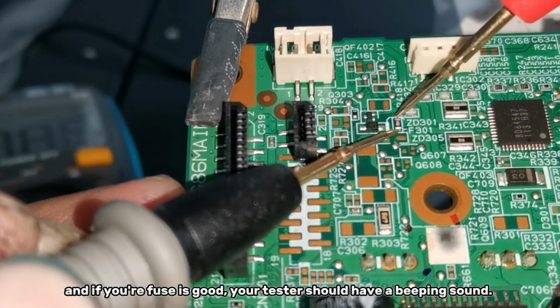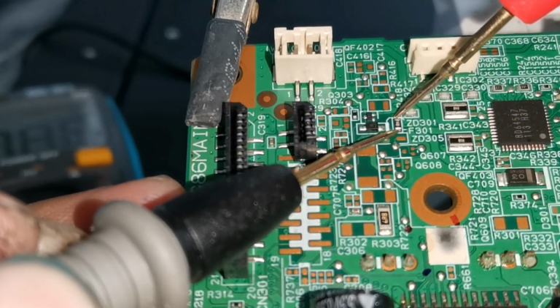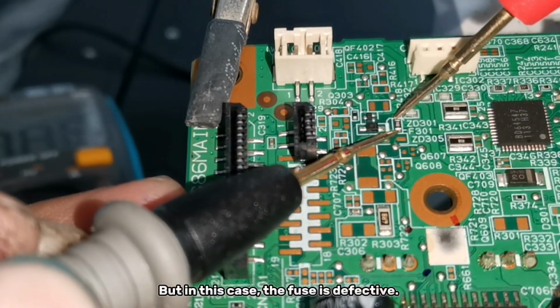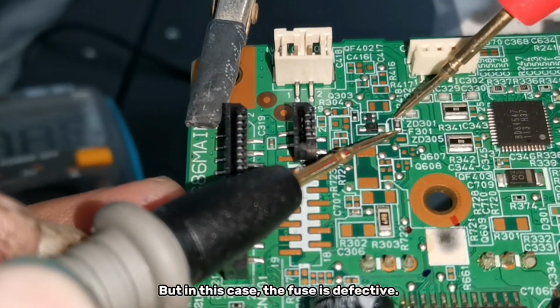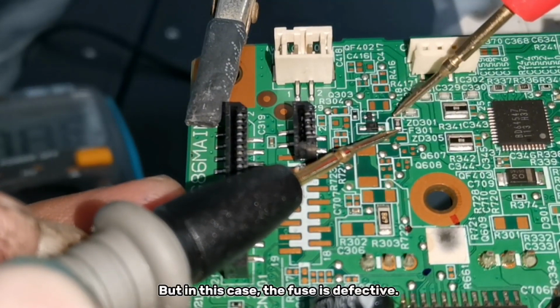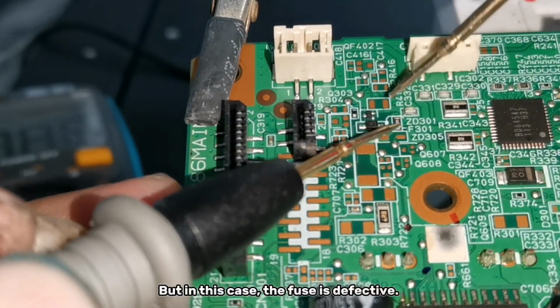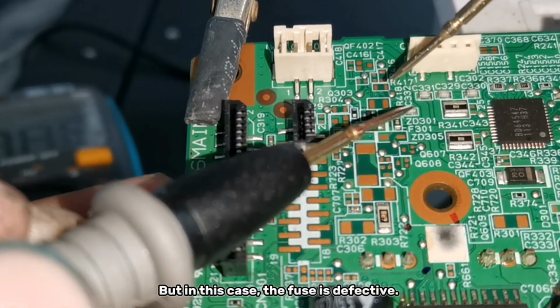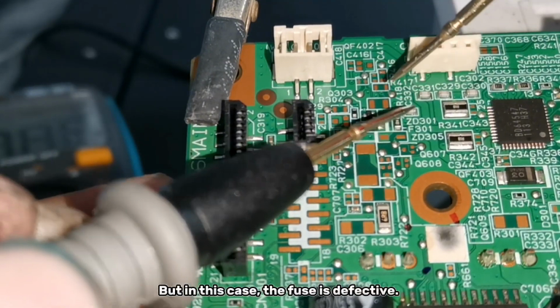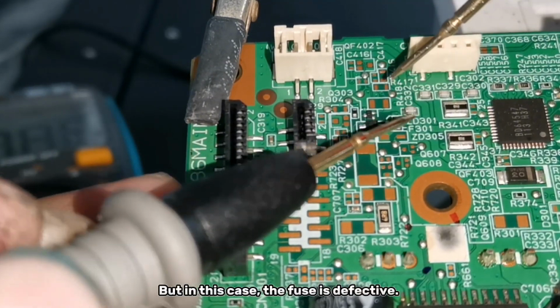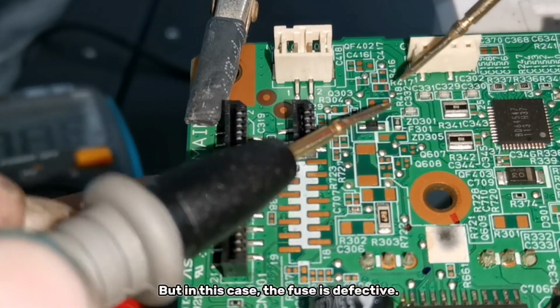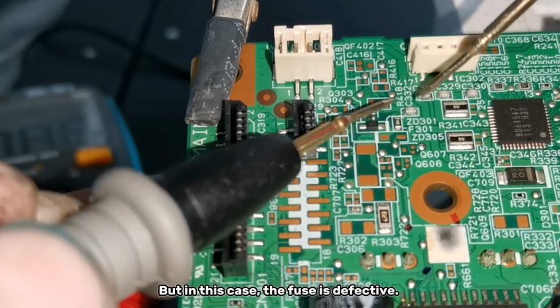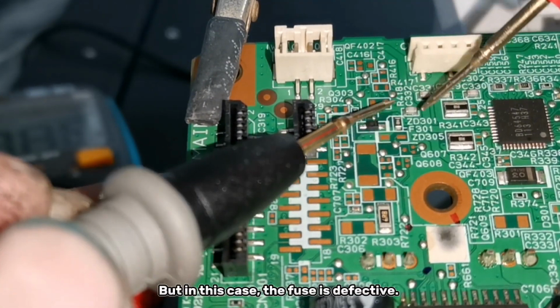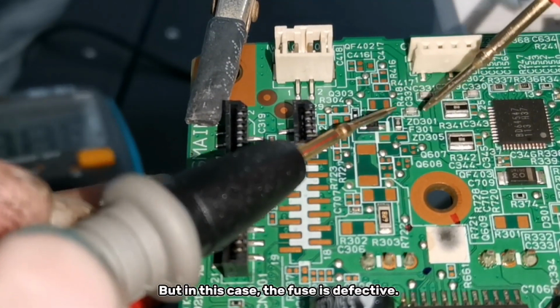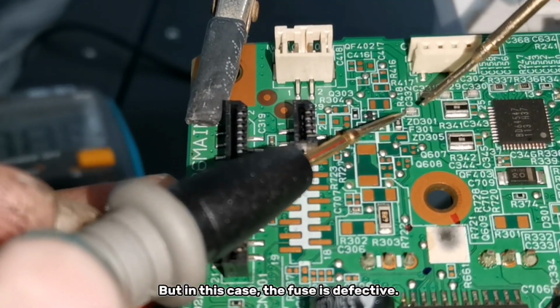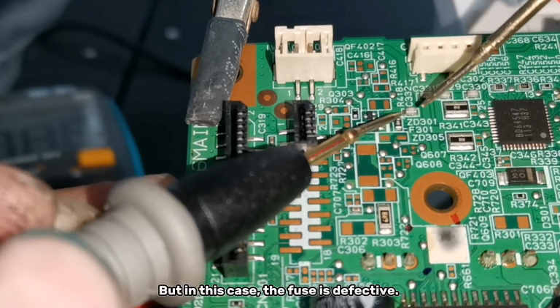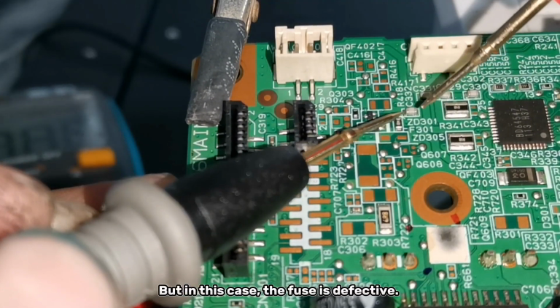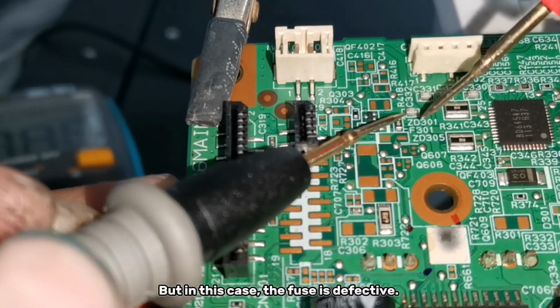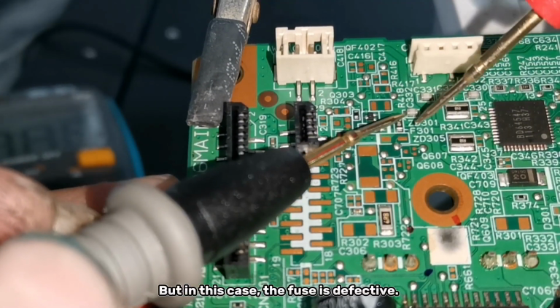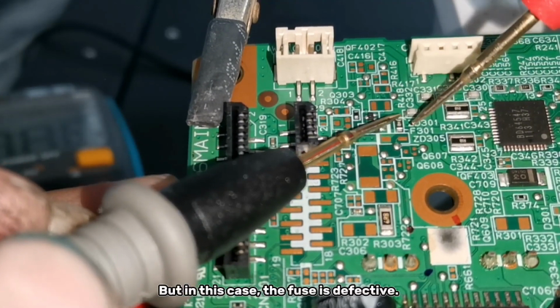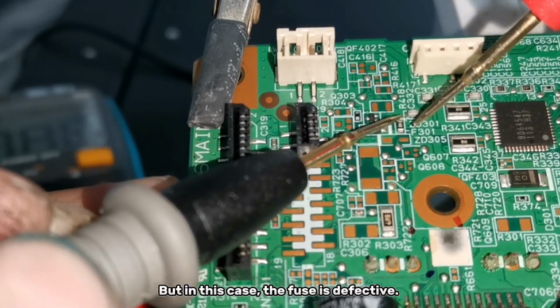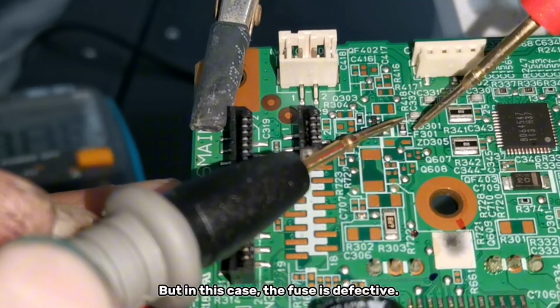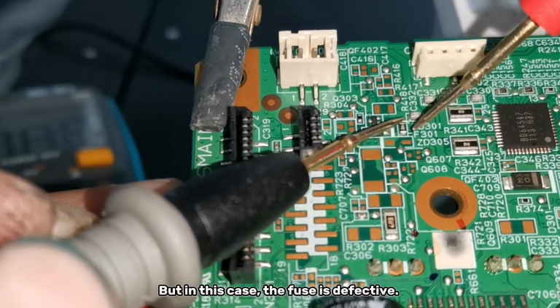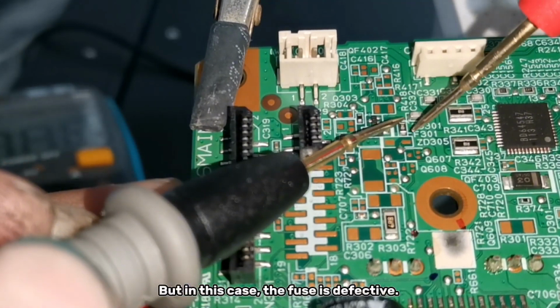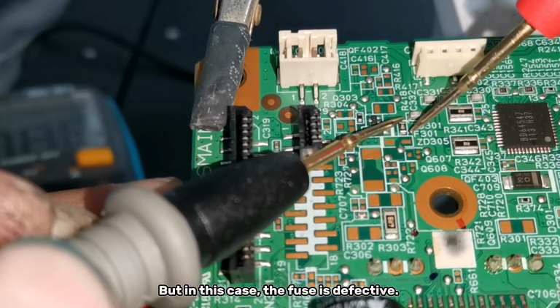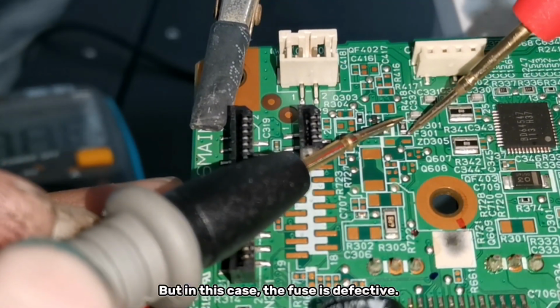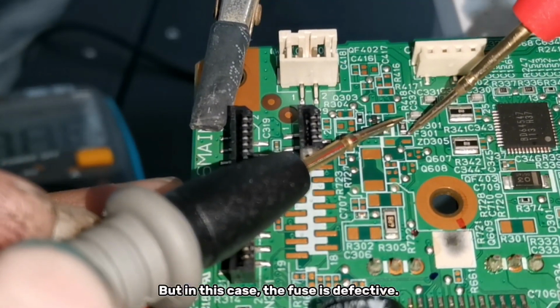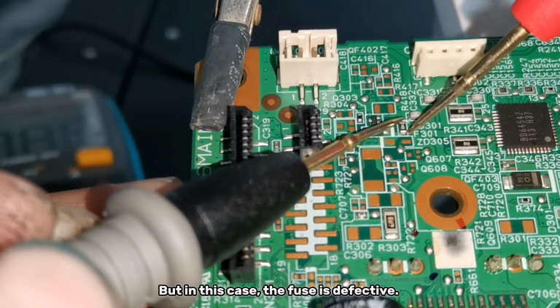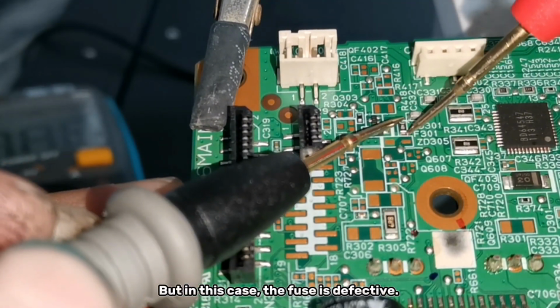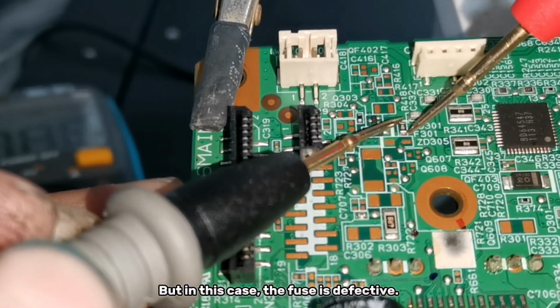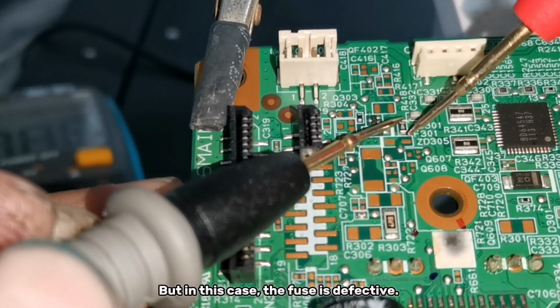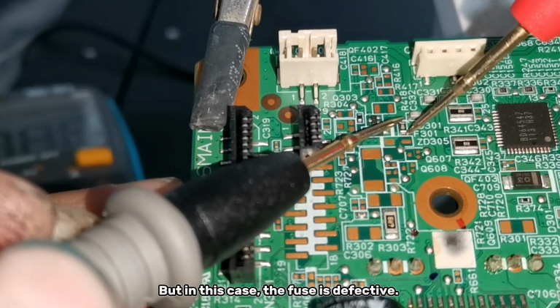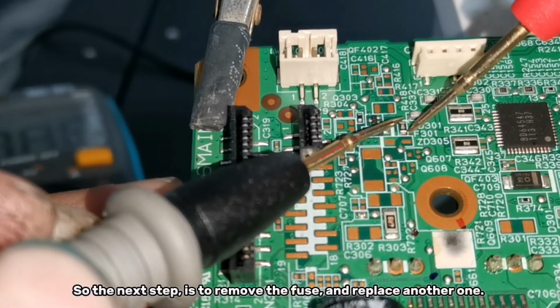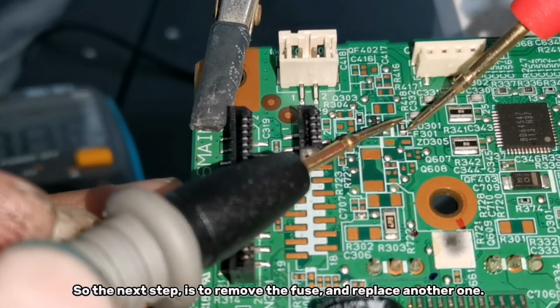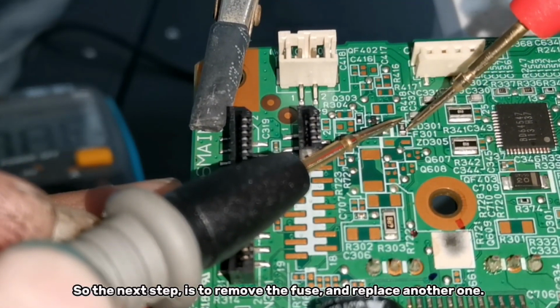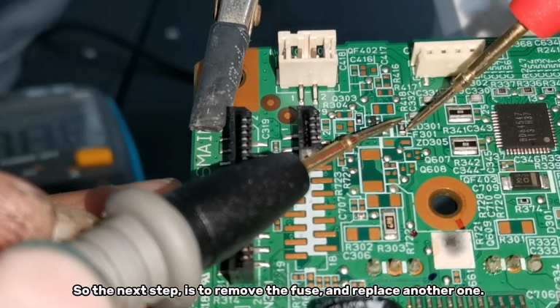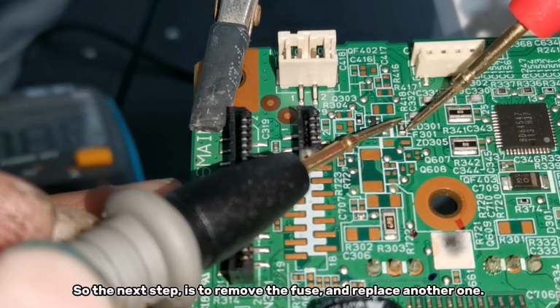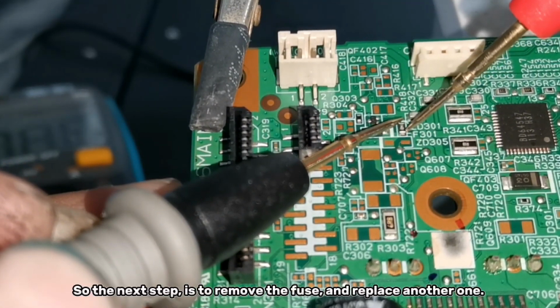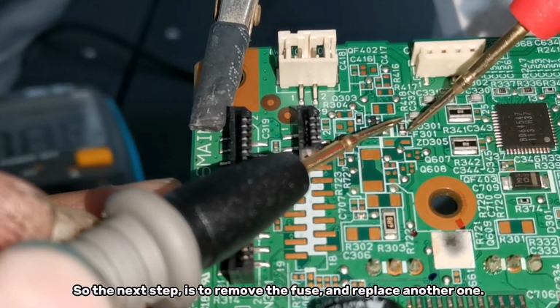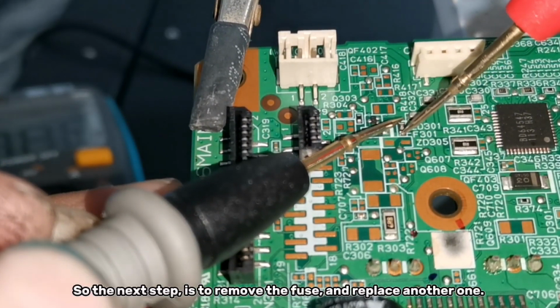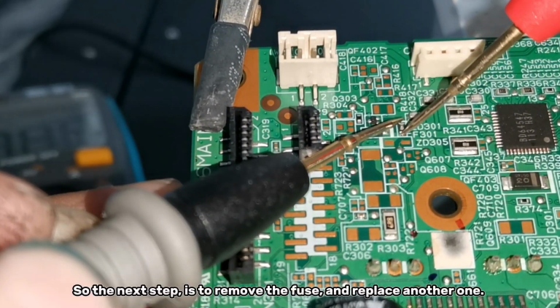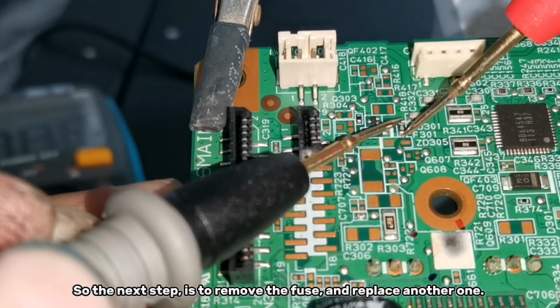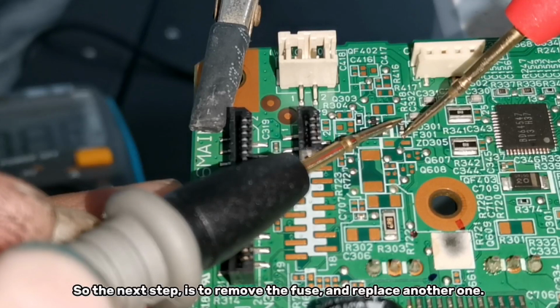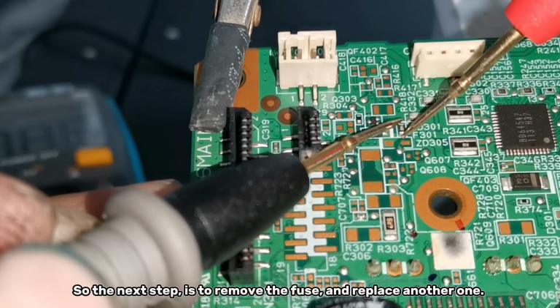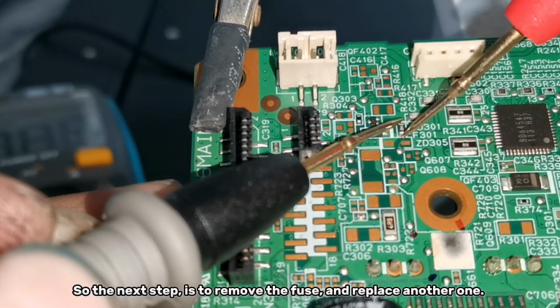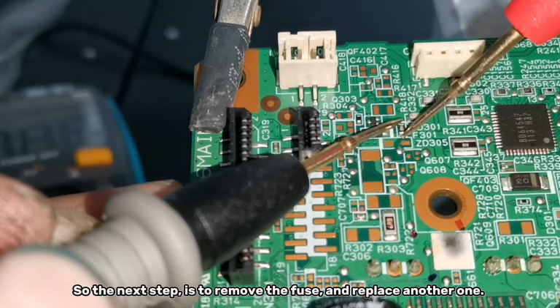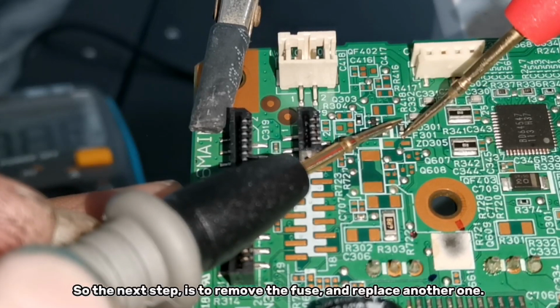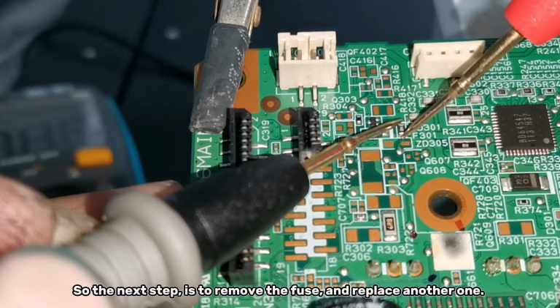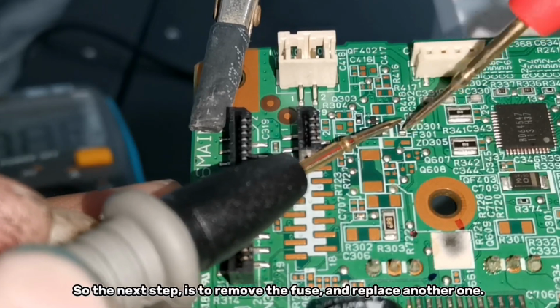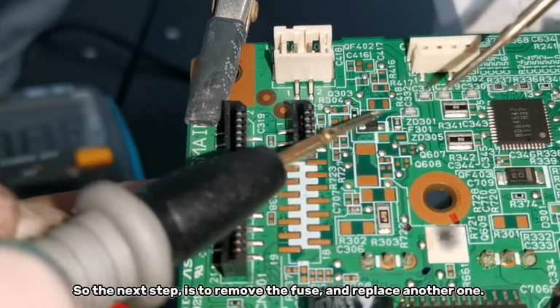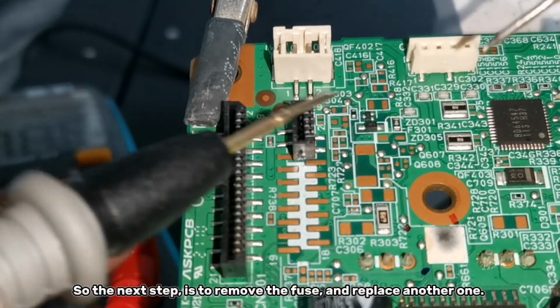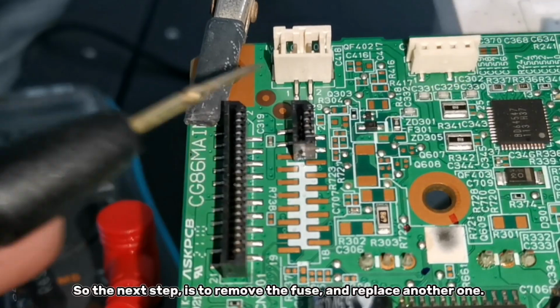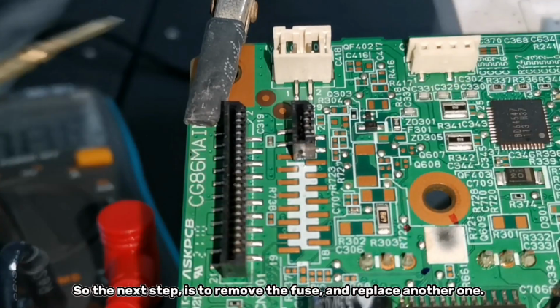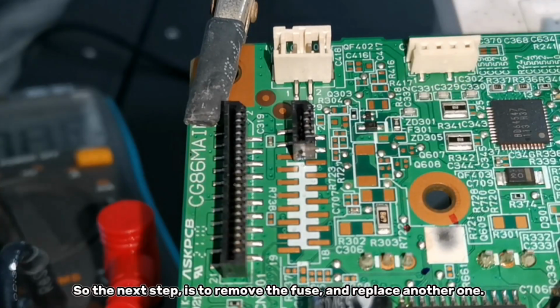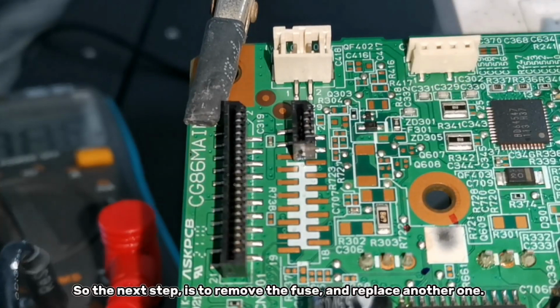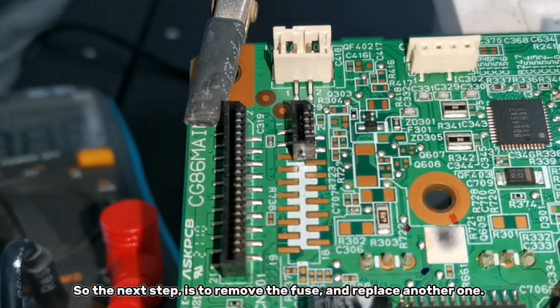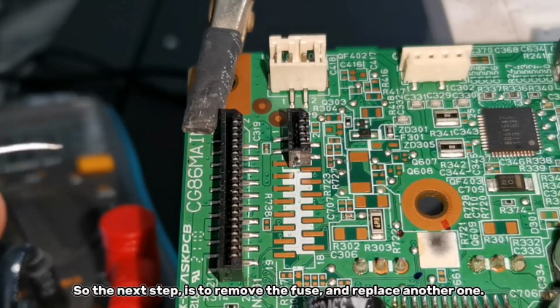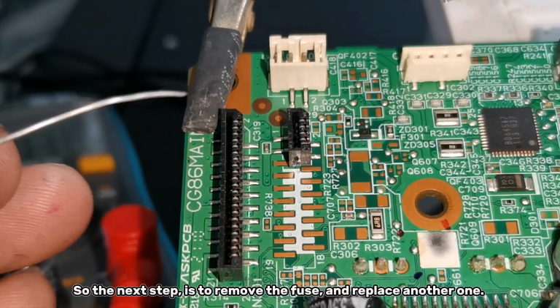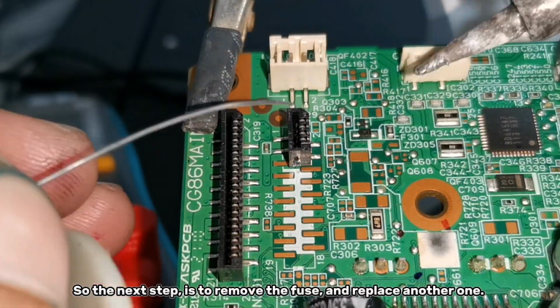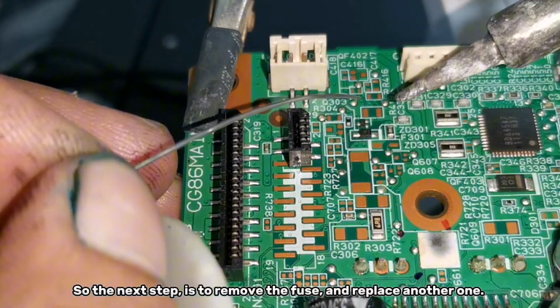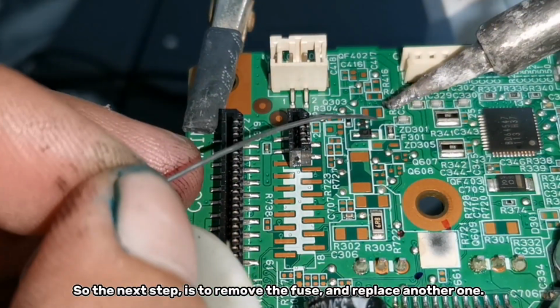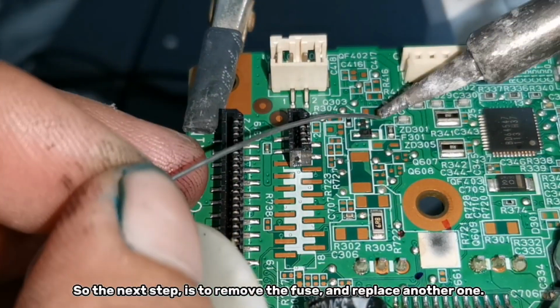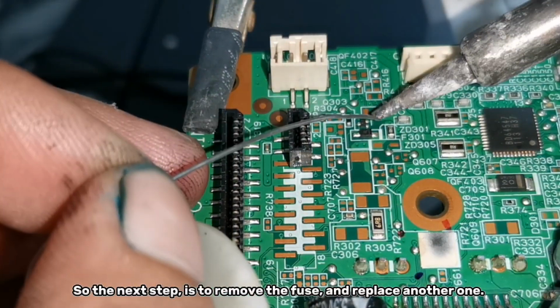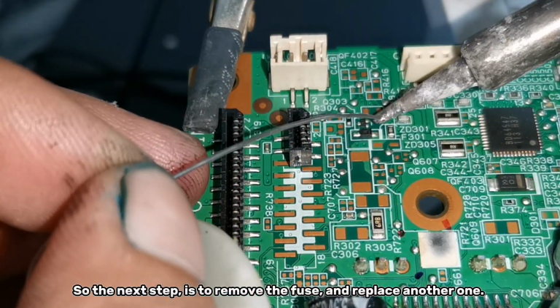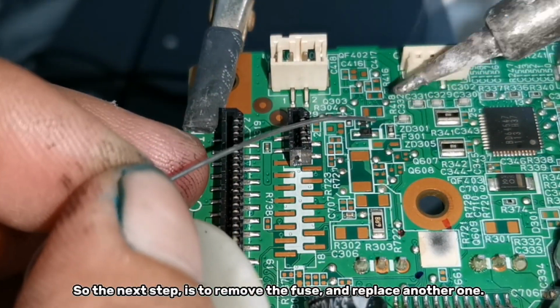But in this case, the fuse is defective. So the next step is to remove the fuse and replace it with a new one.